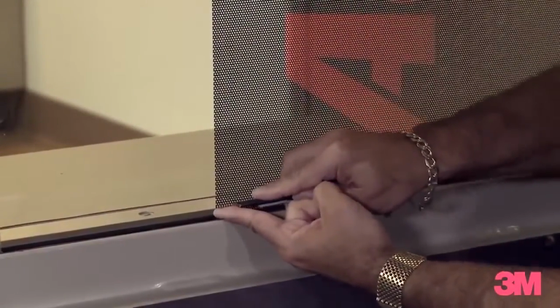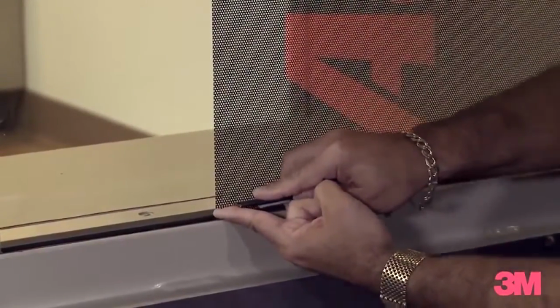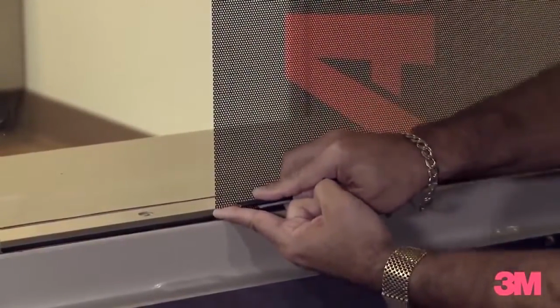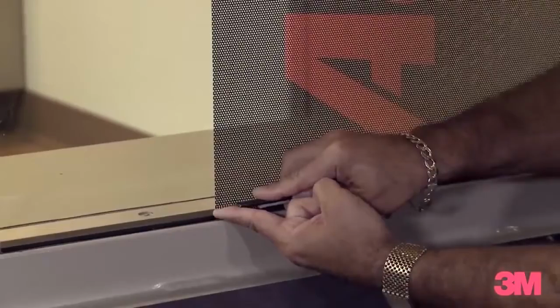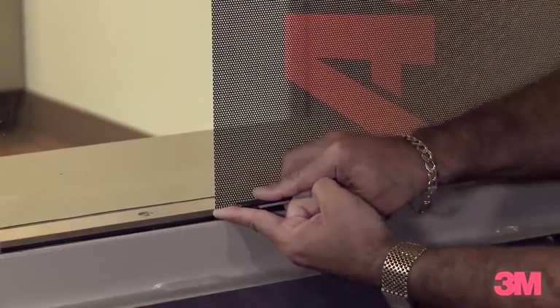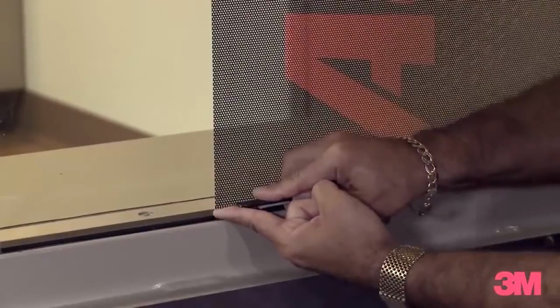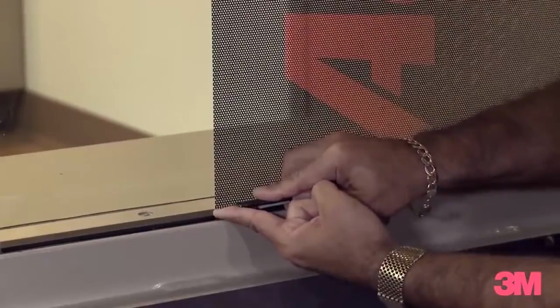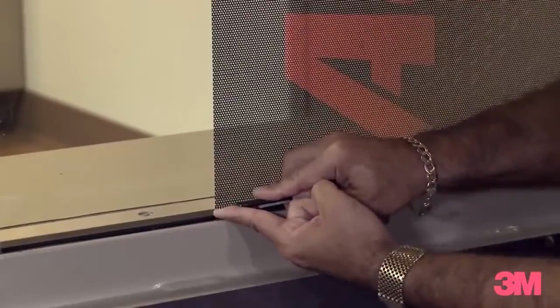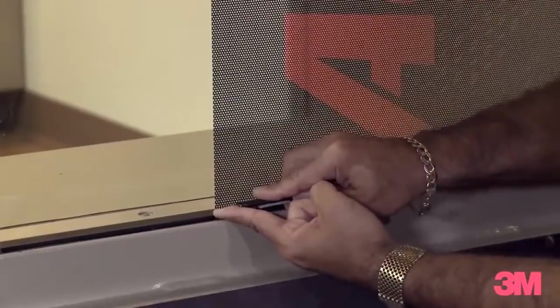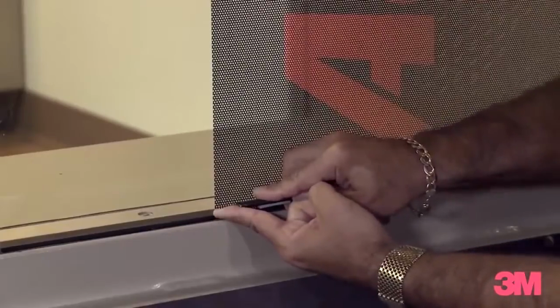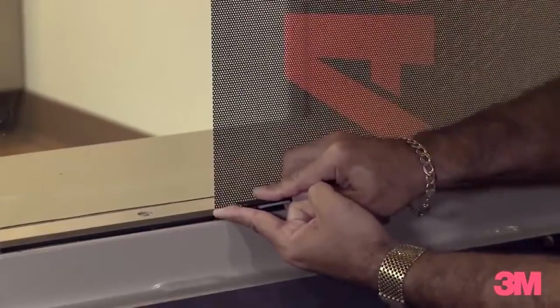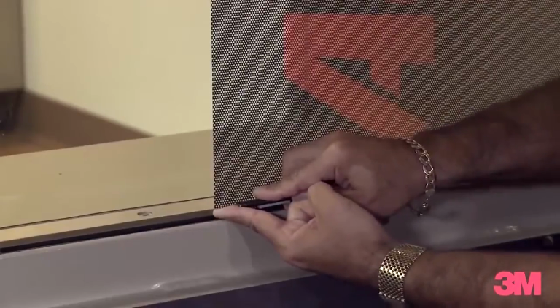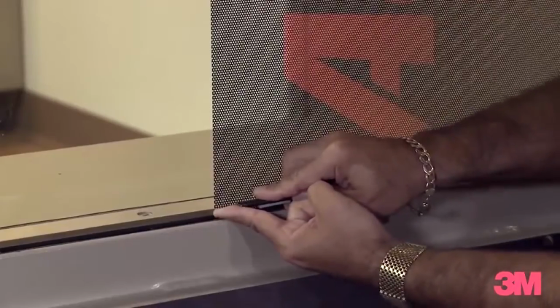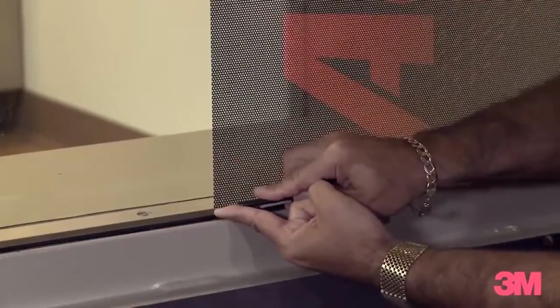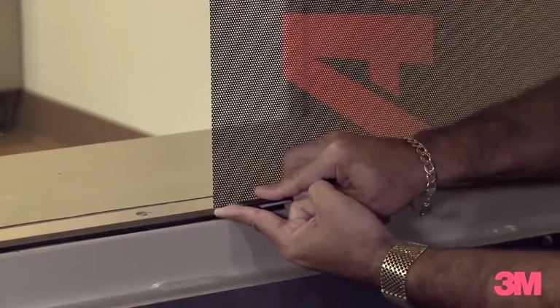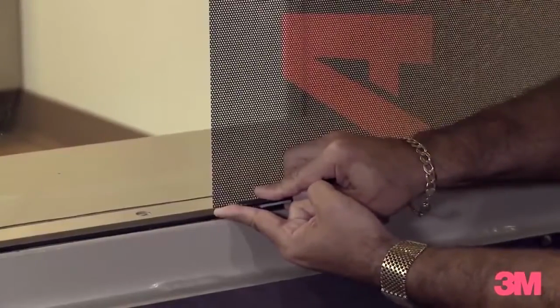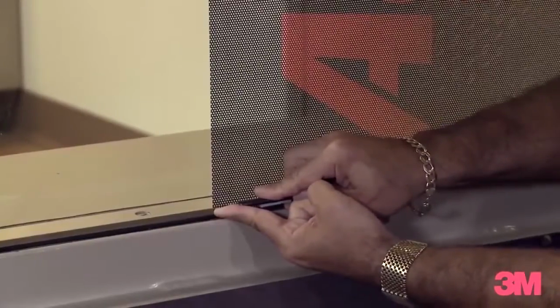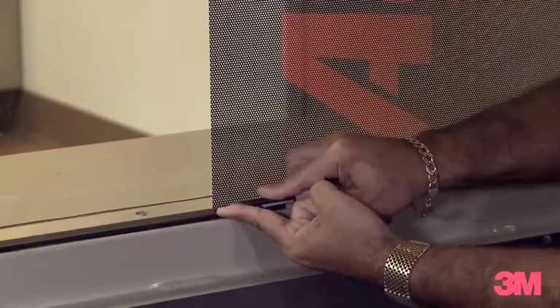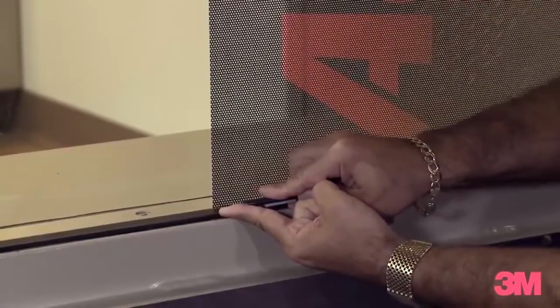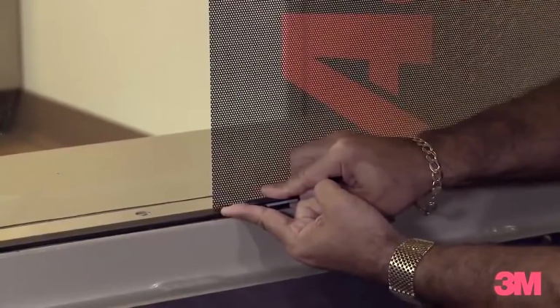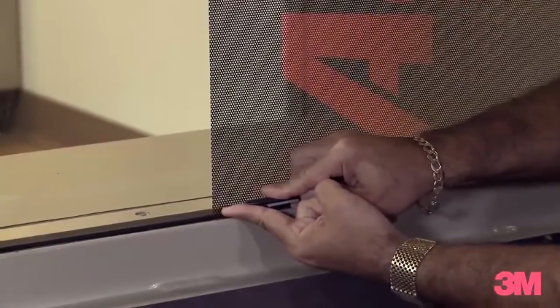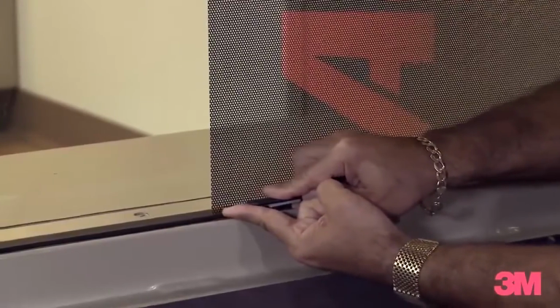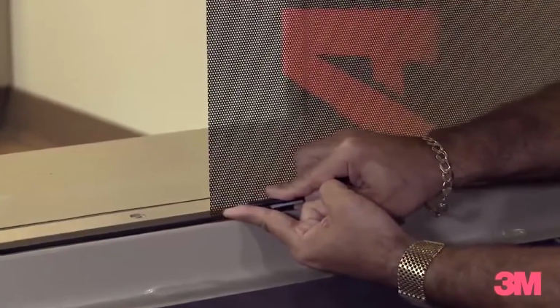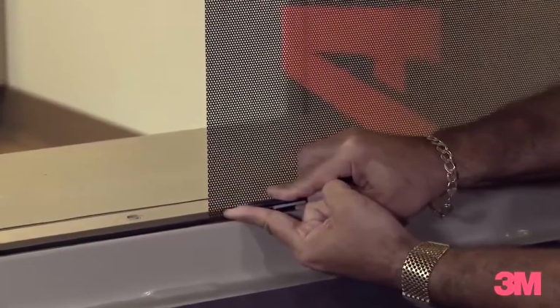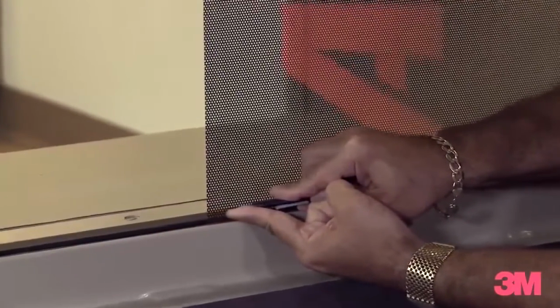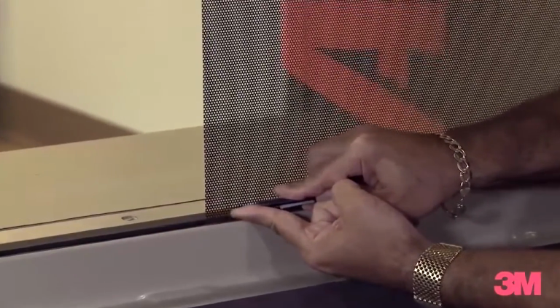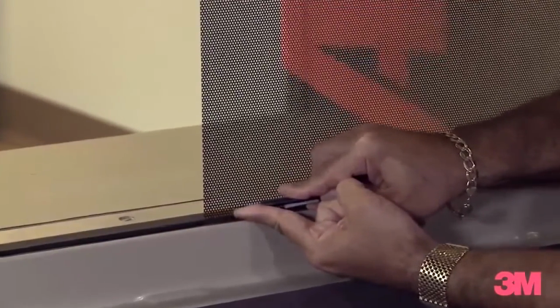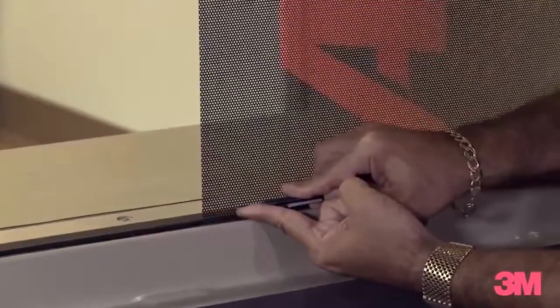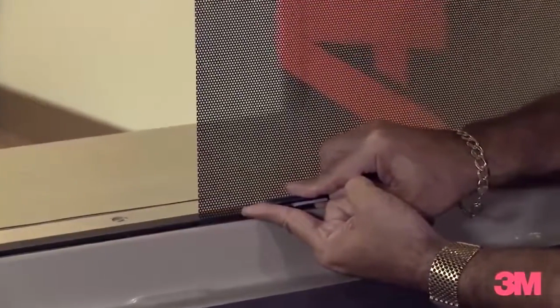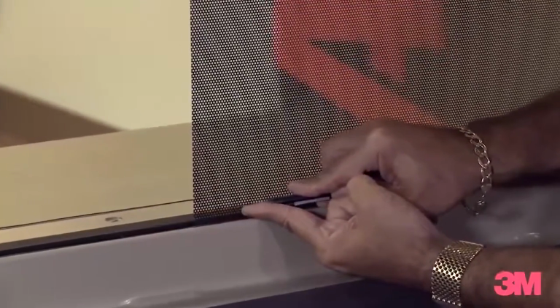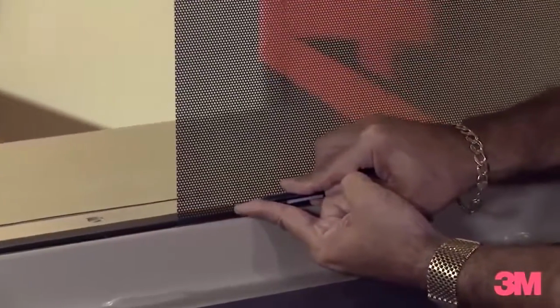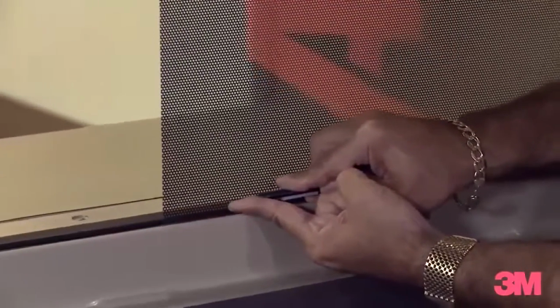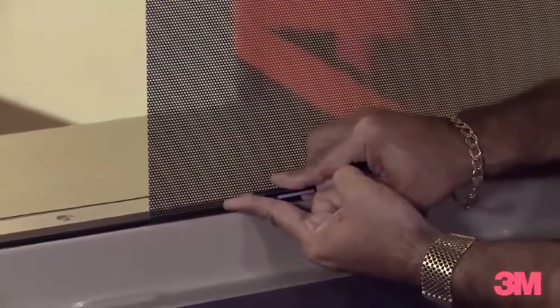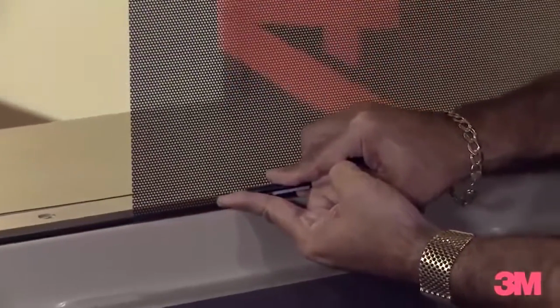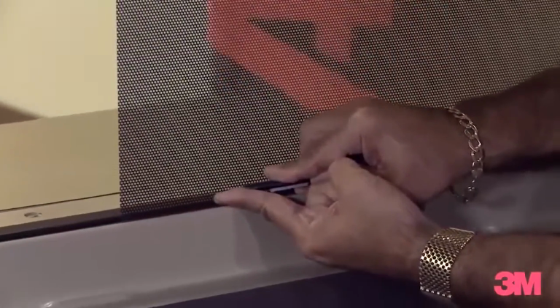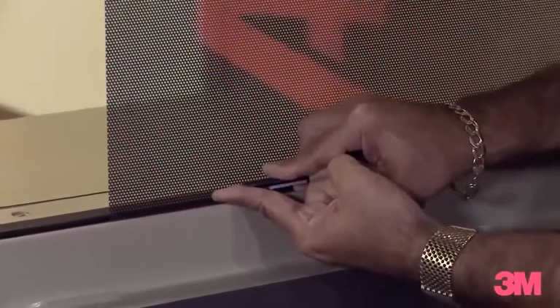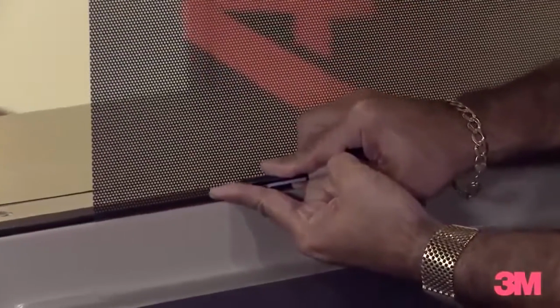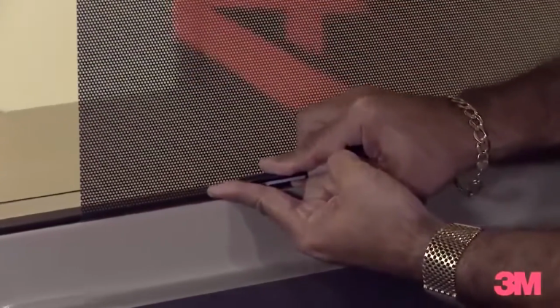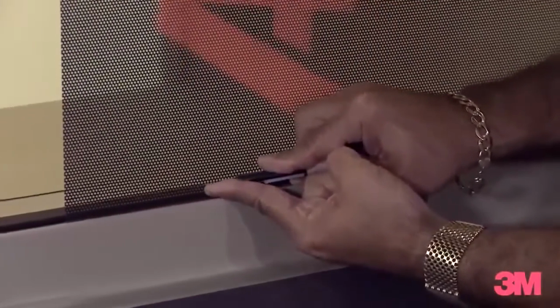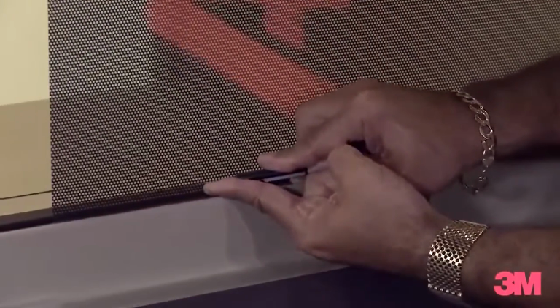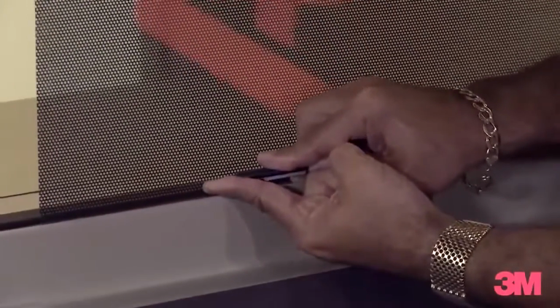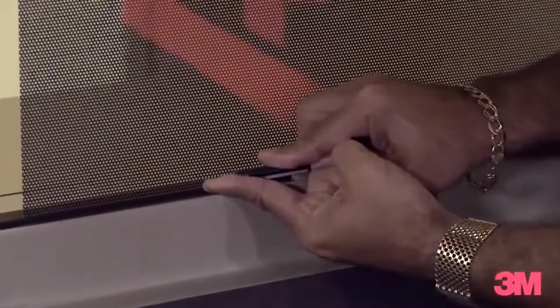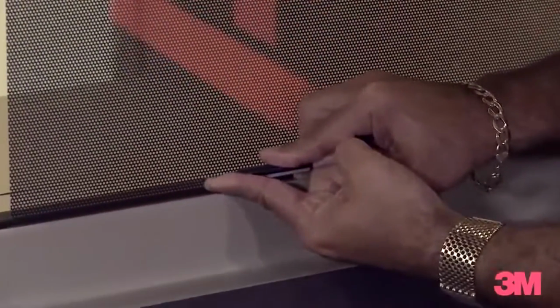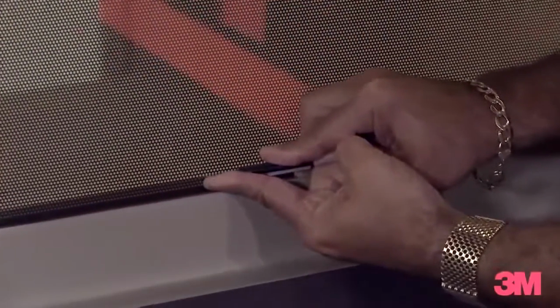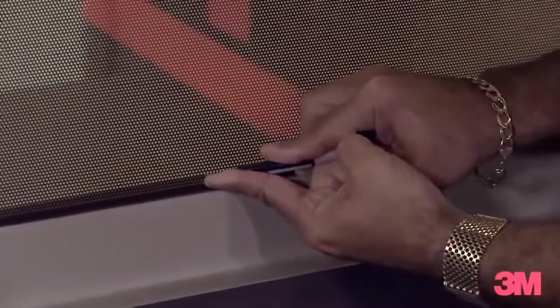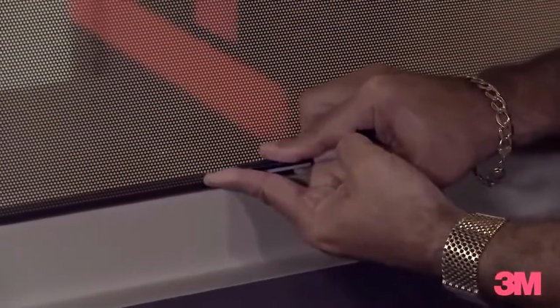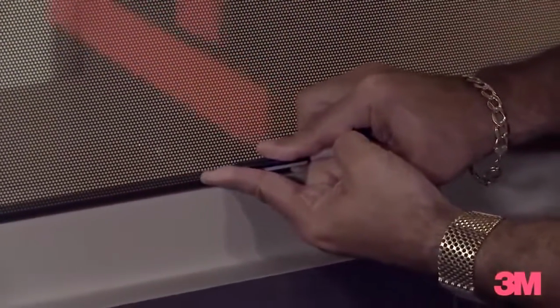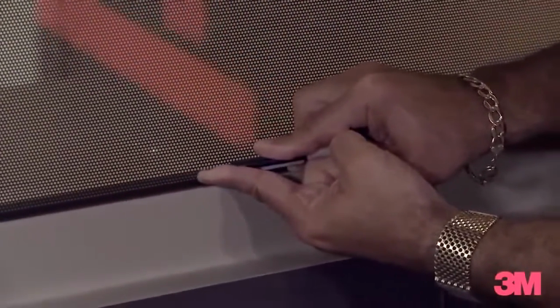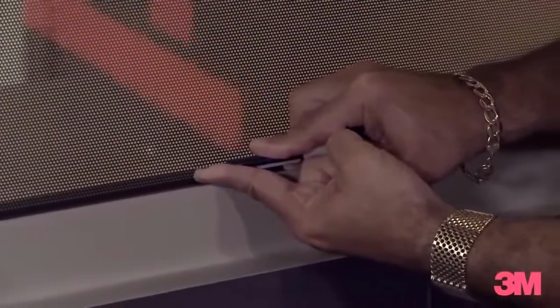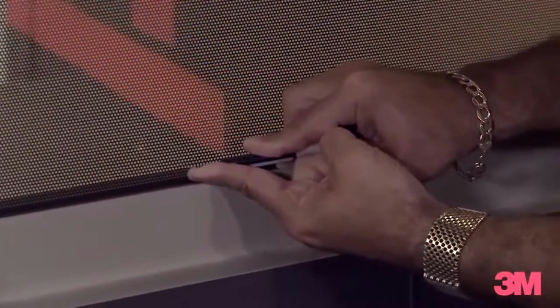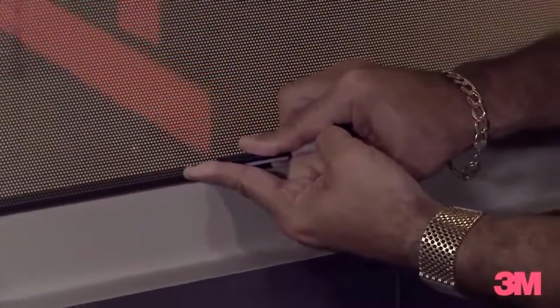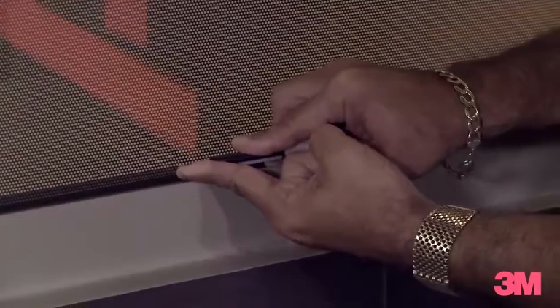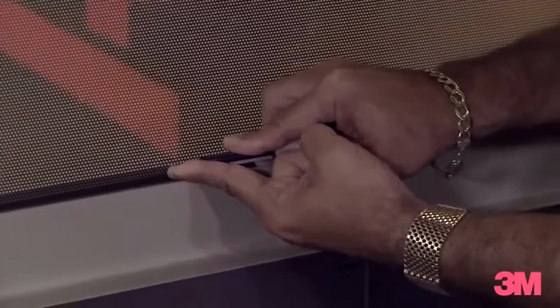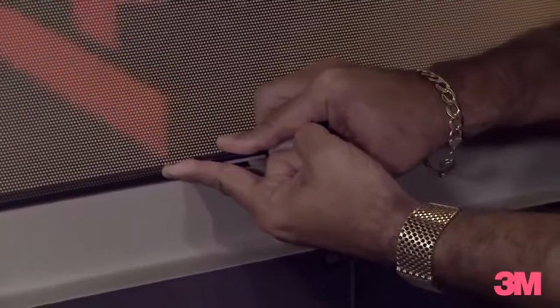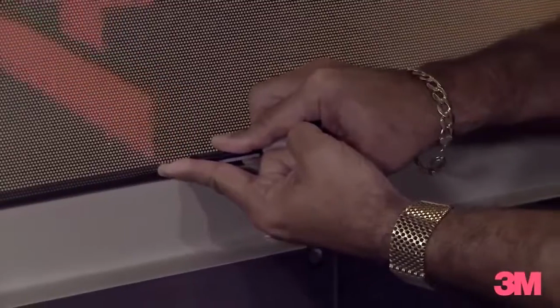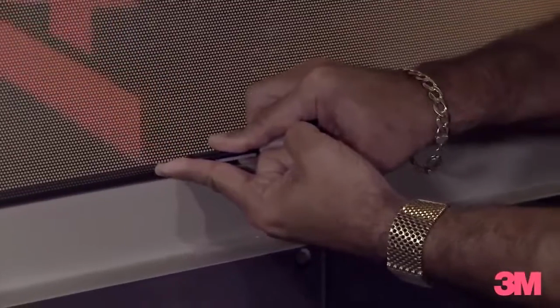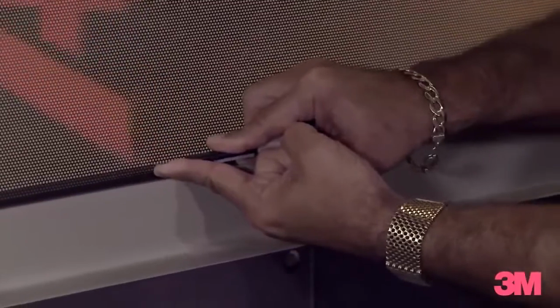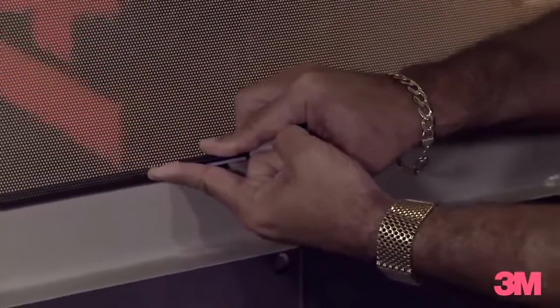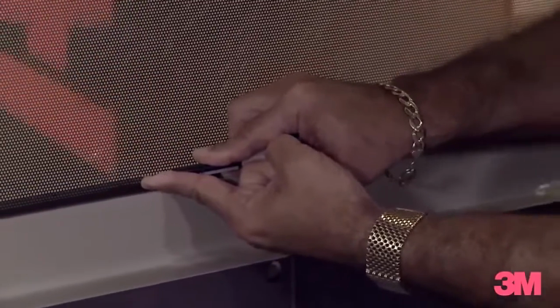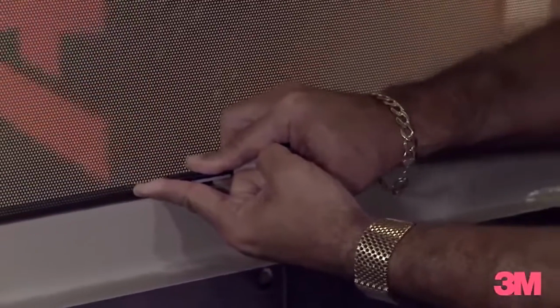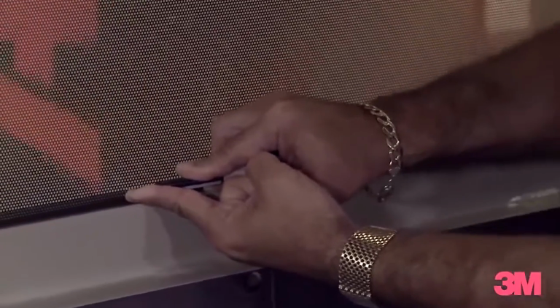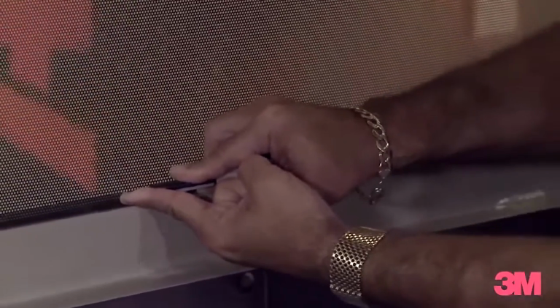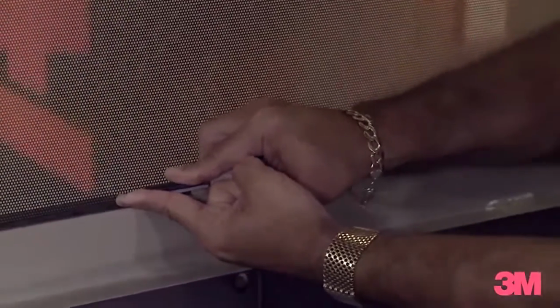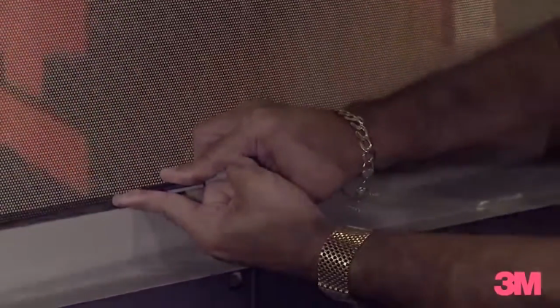I'll put my blade up against my finger, bring the two together, and we'll make a nice perfect cut.